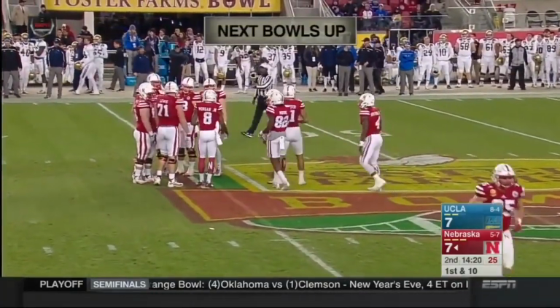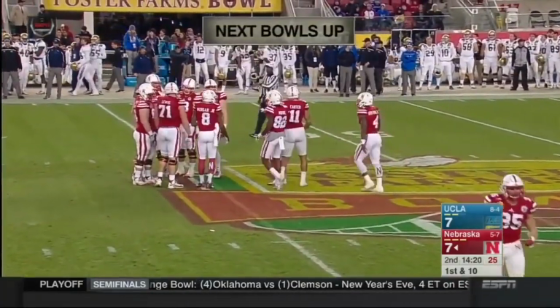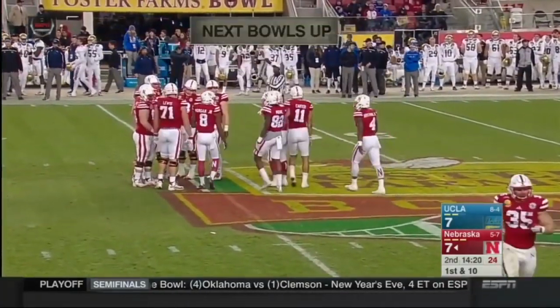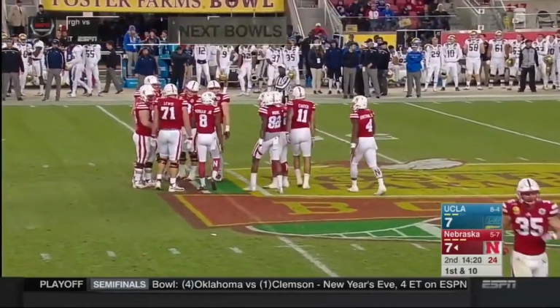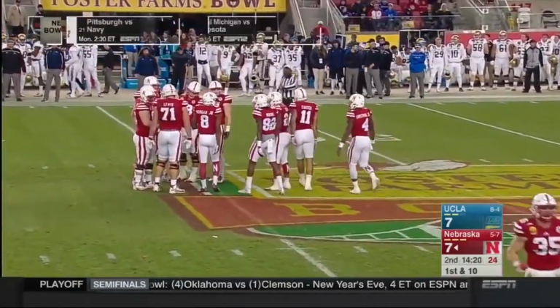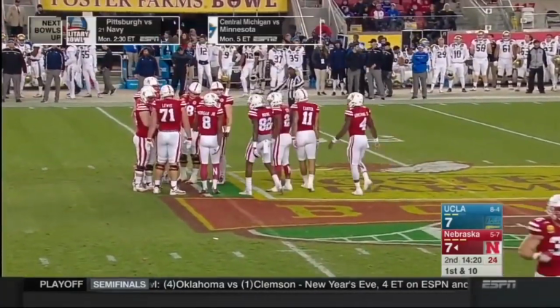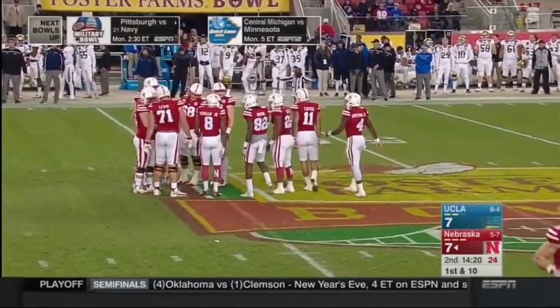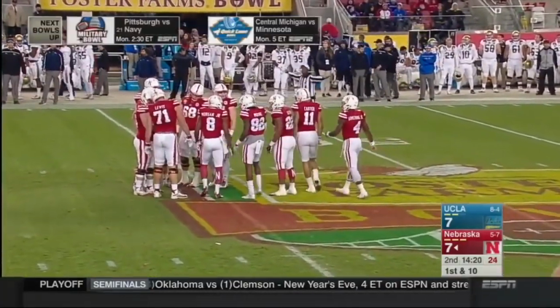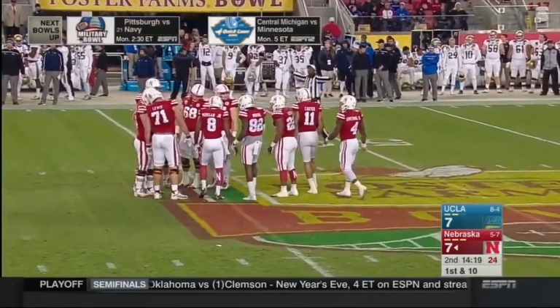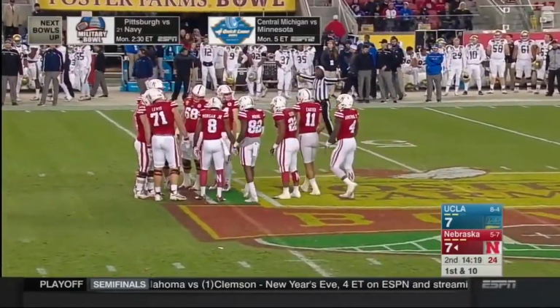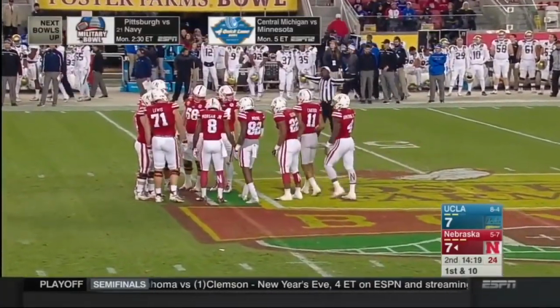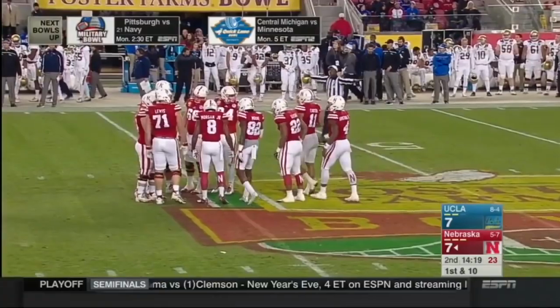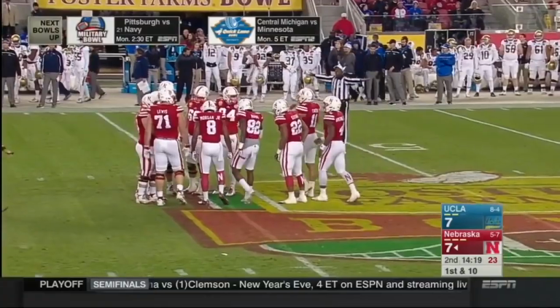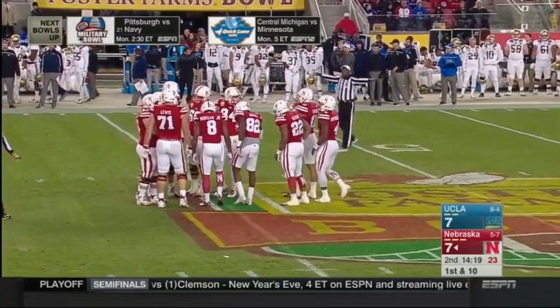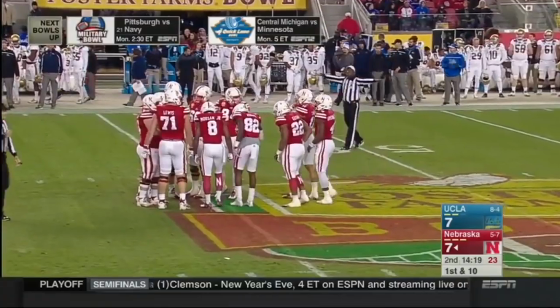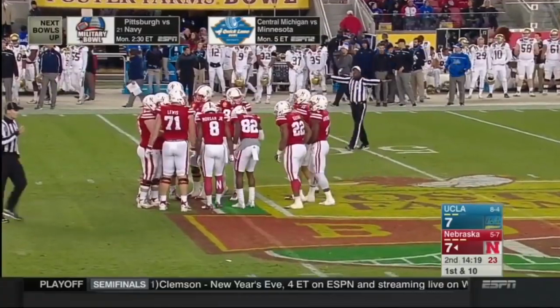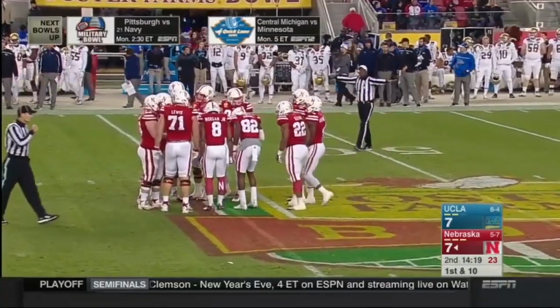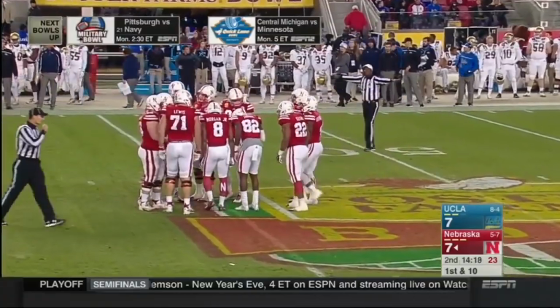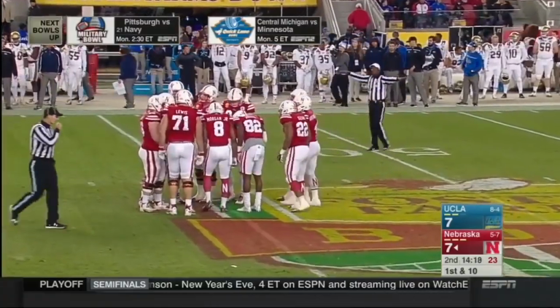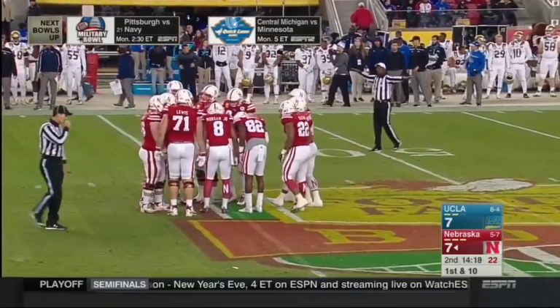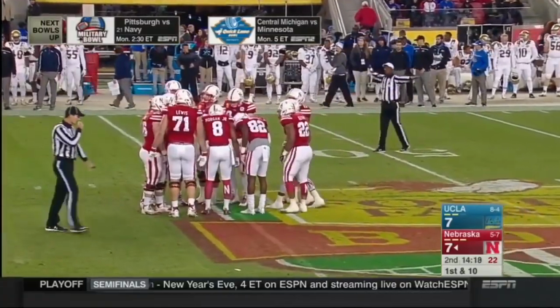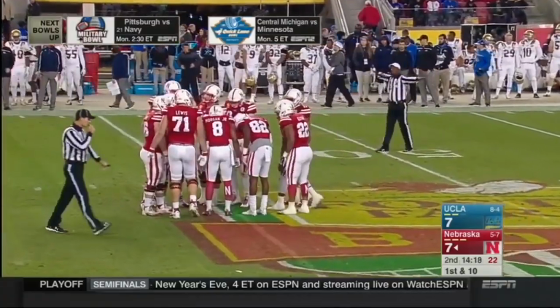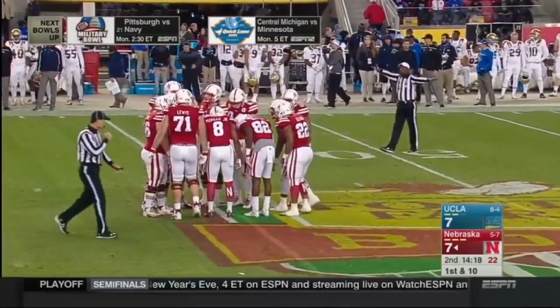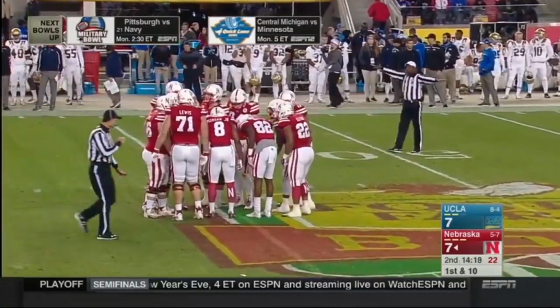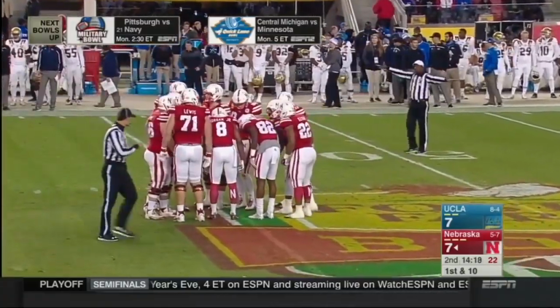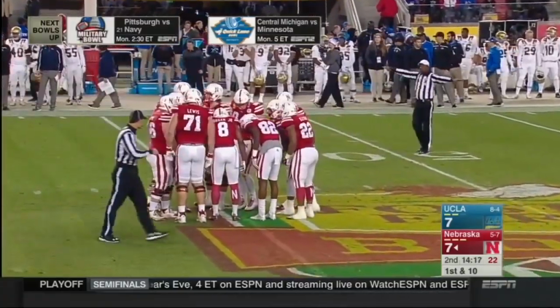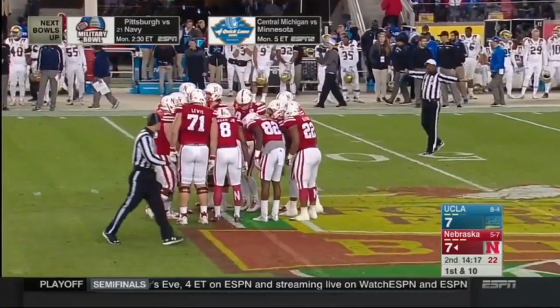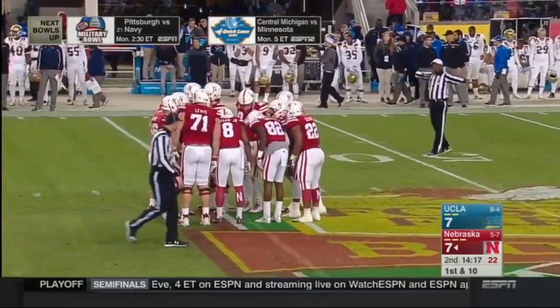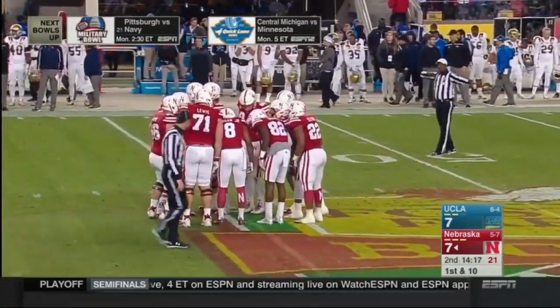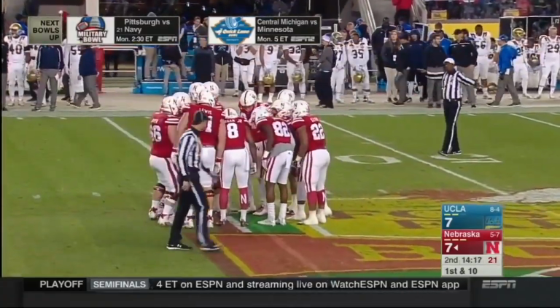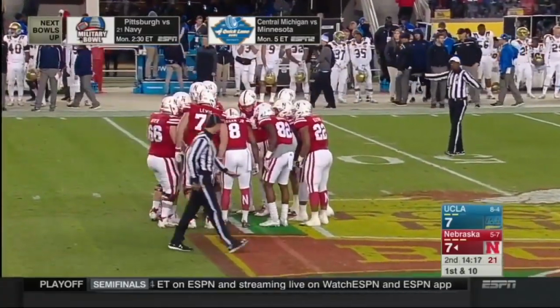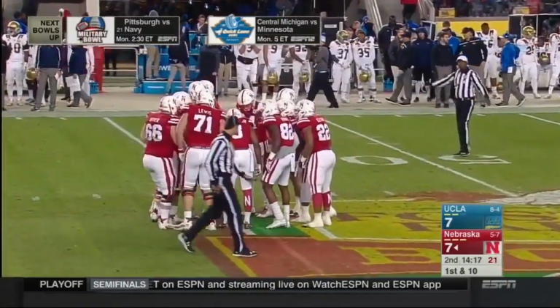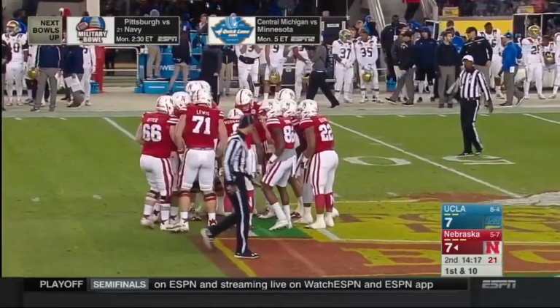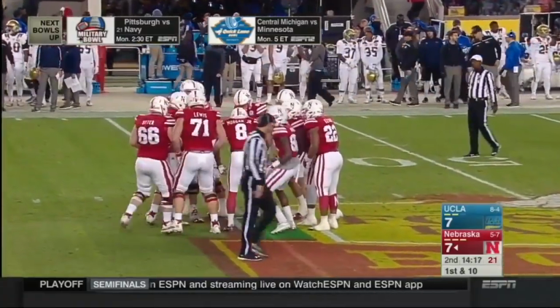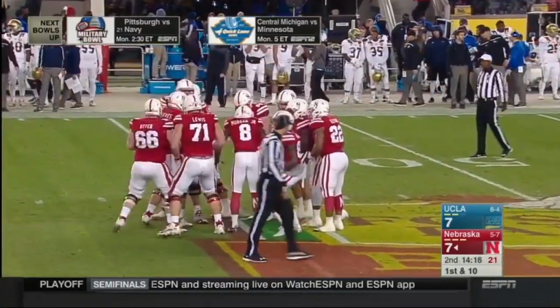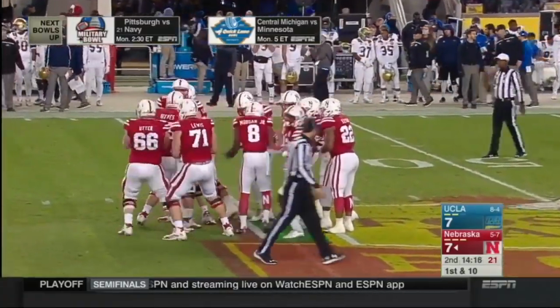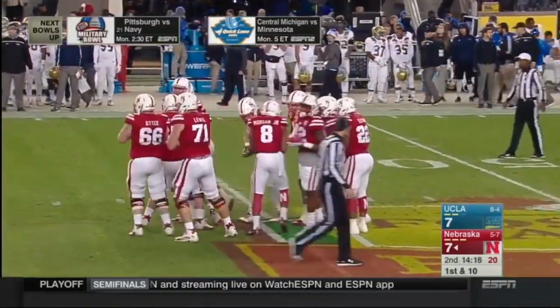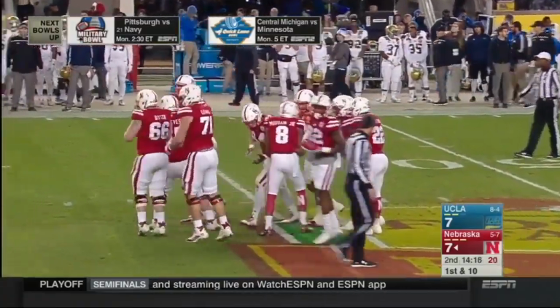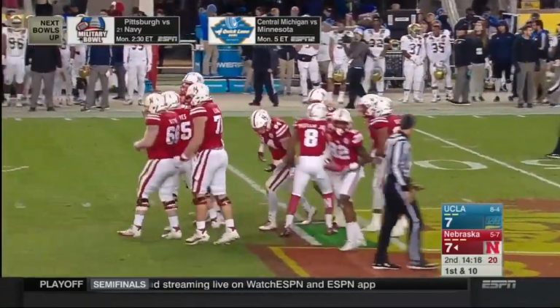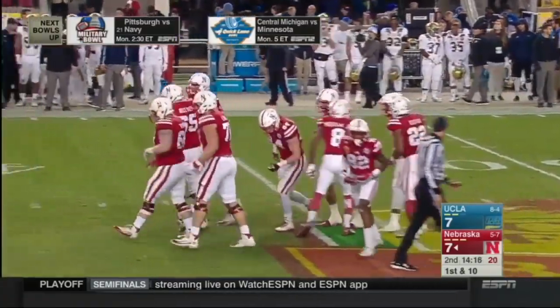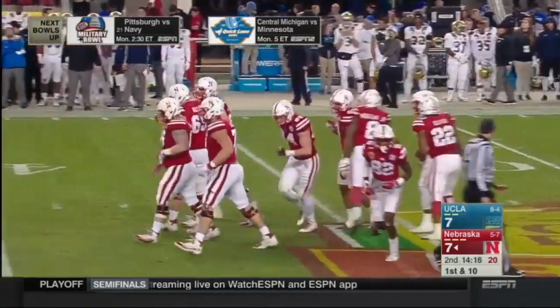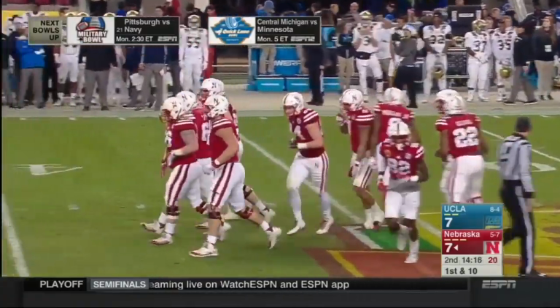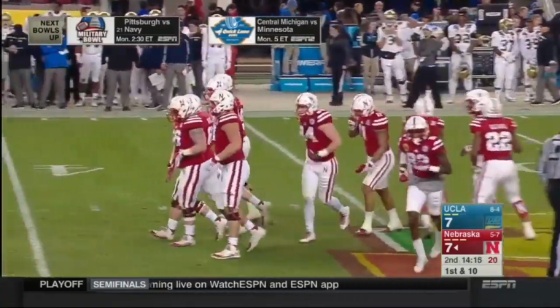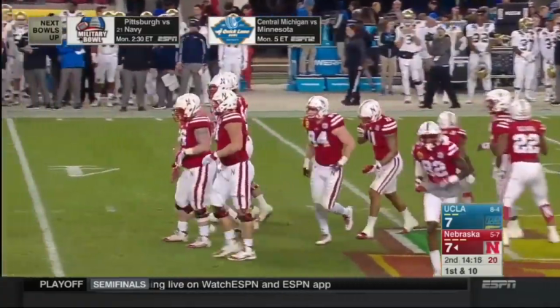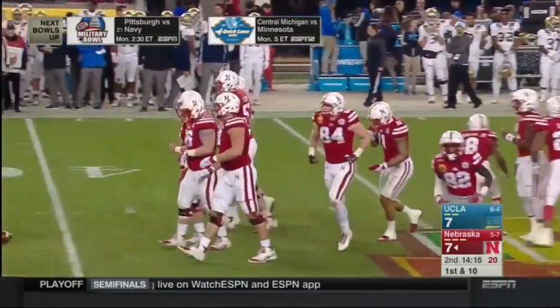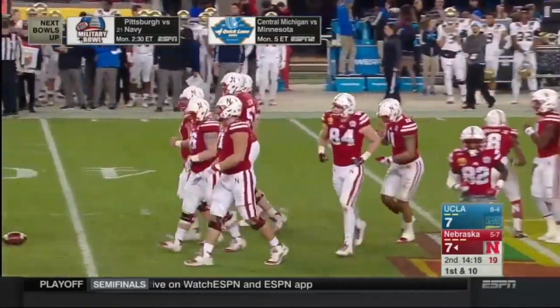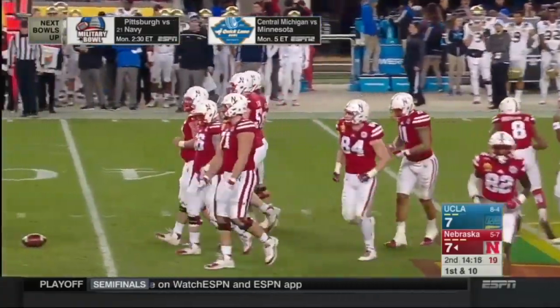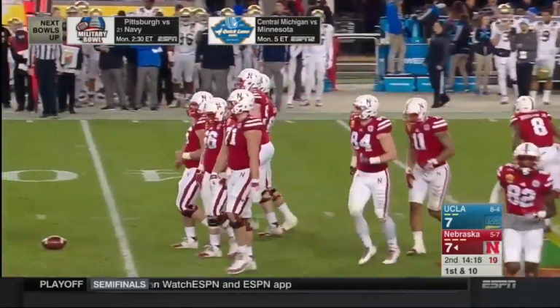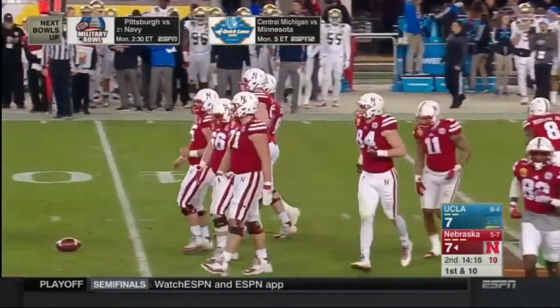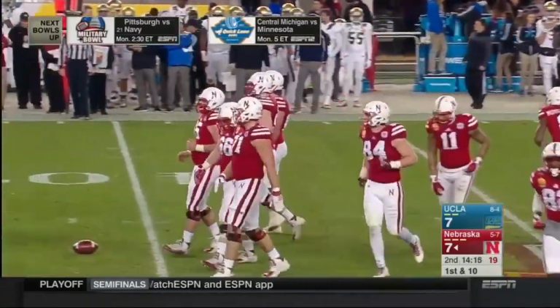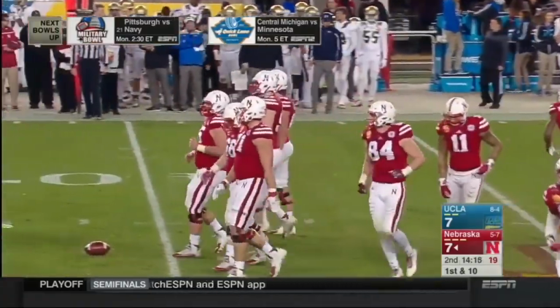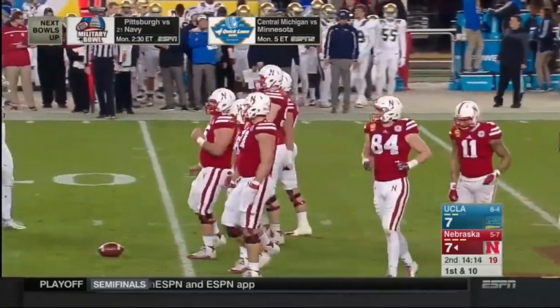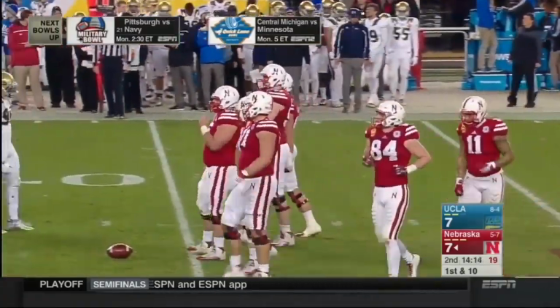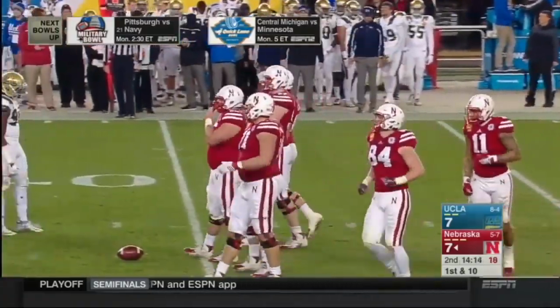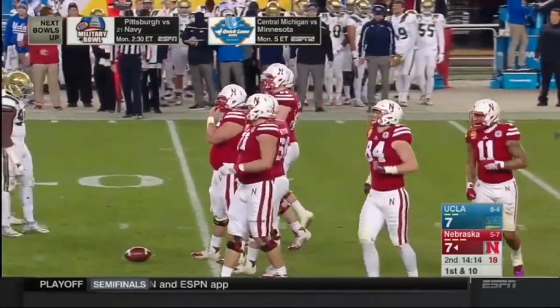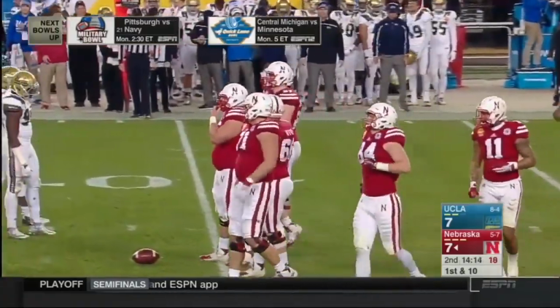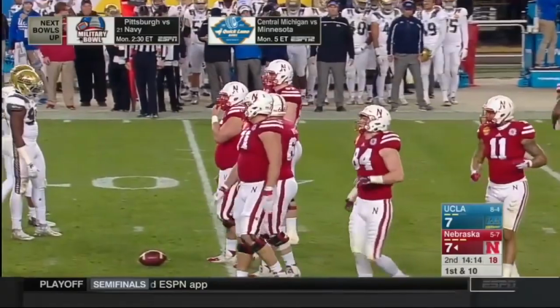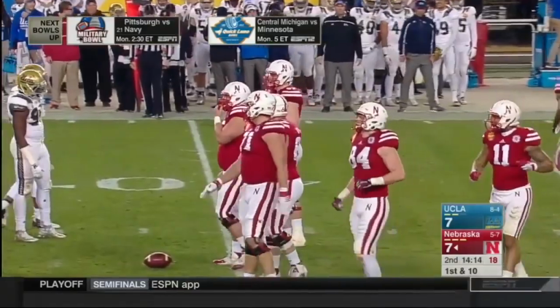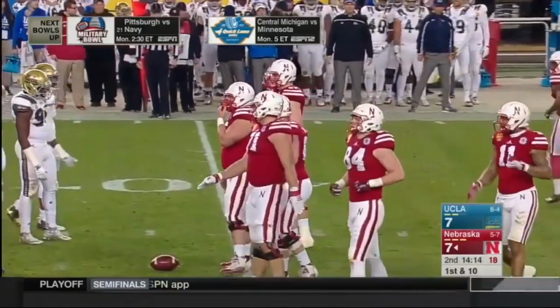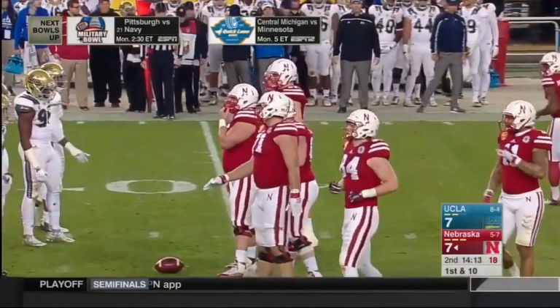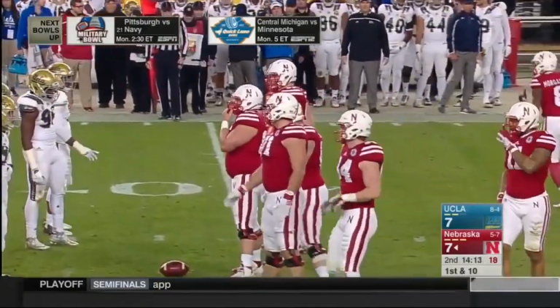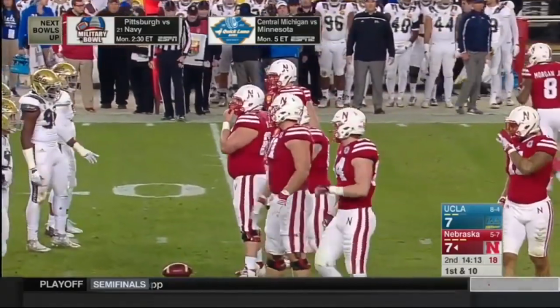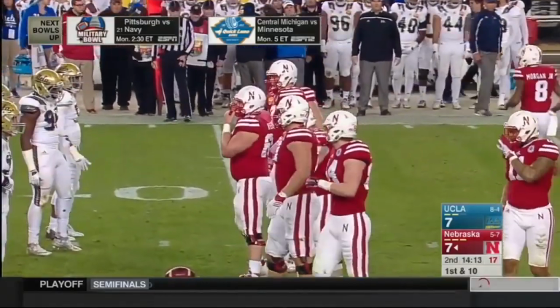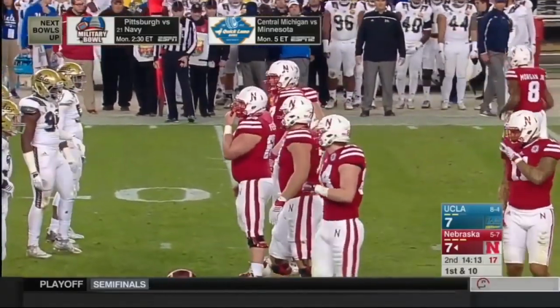Just sucking them in, and then we're going to pull it and hit them down the field with a one-on-one. They're going to have to start committing more to the box.